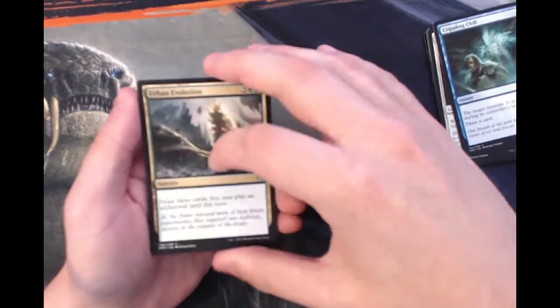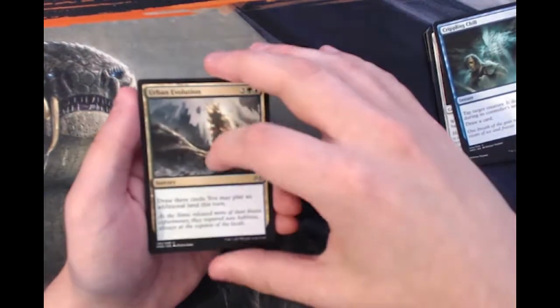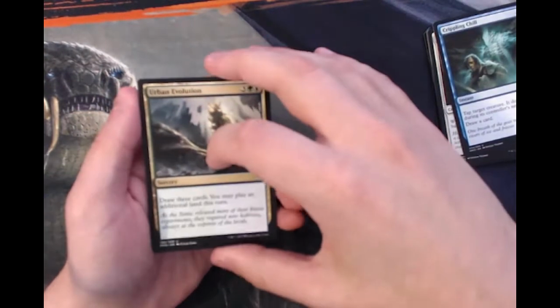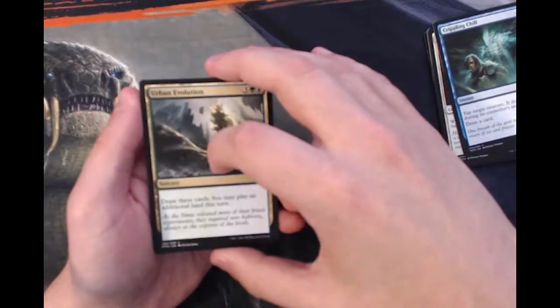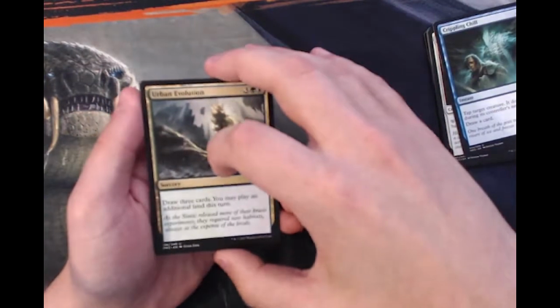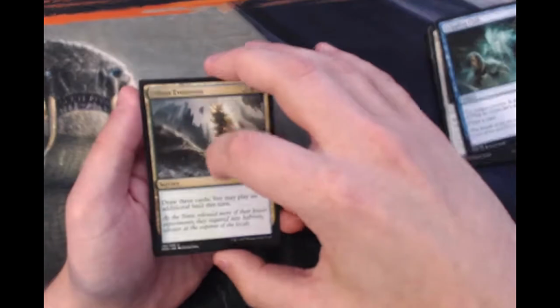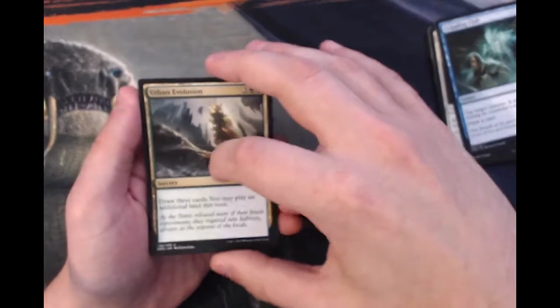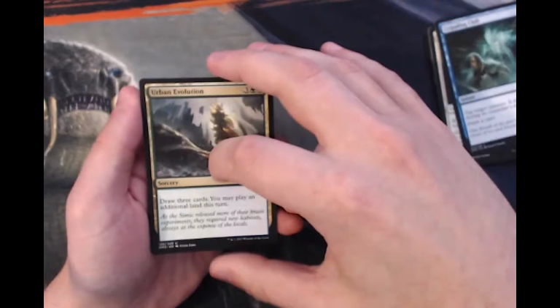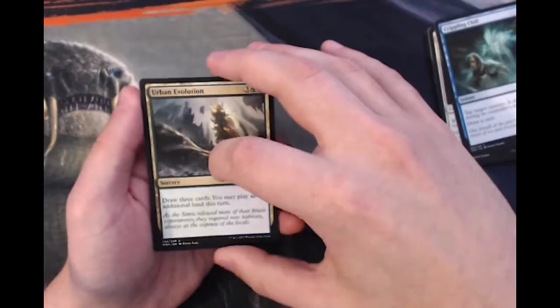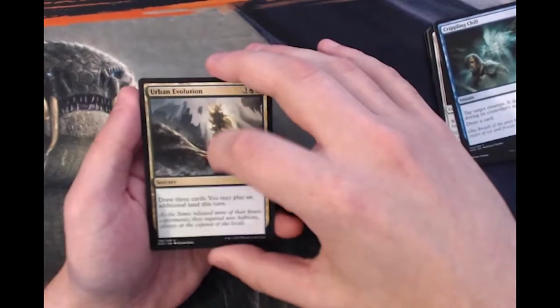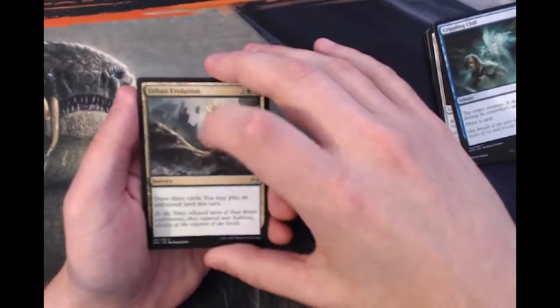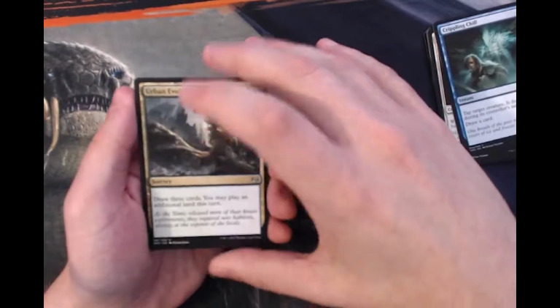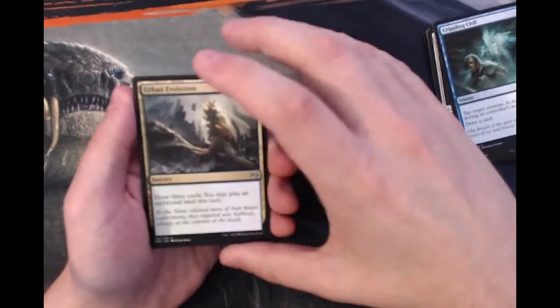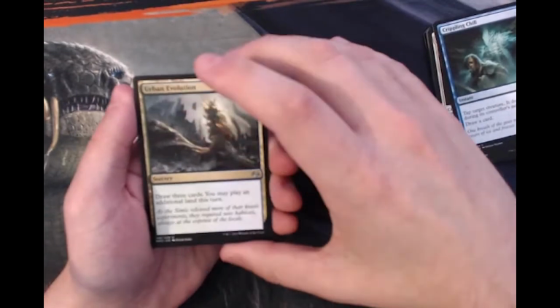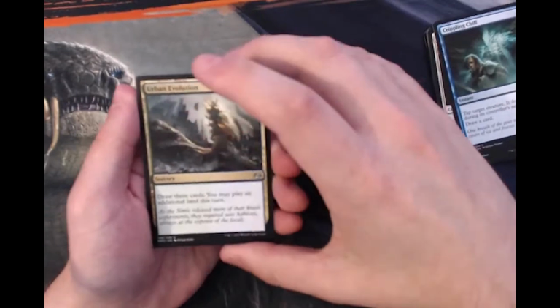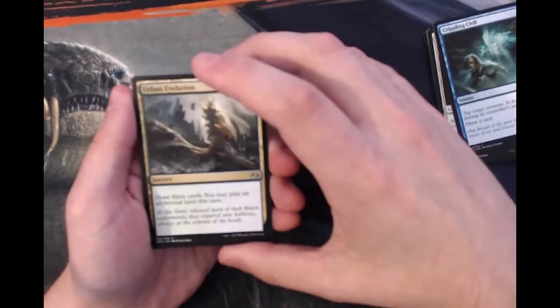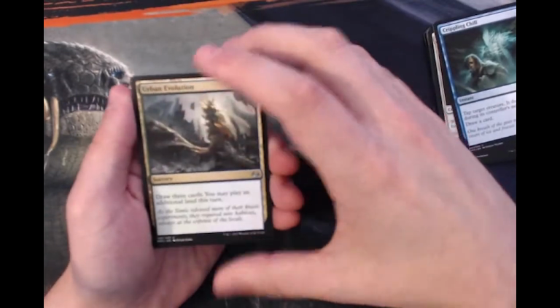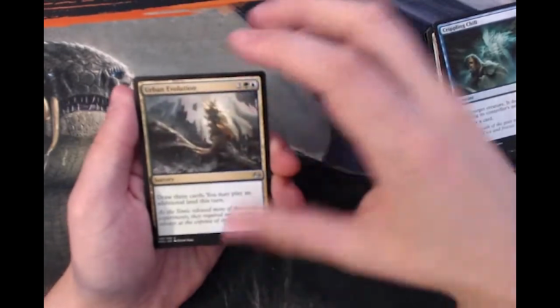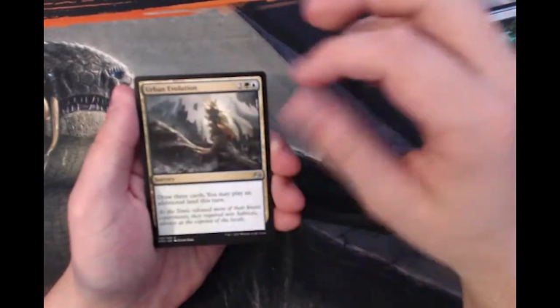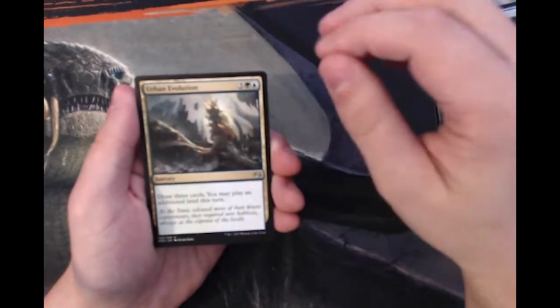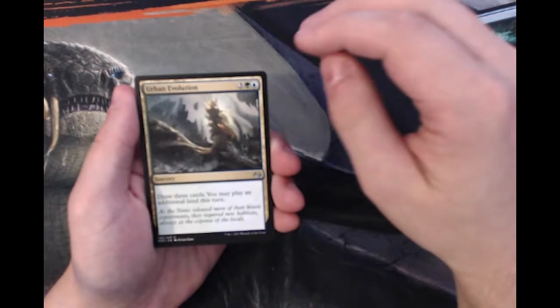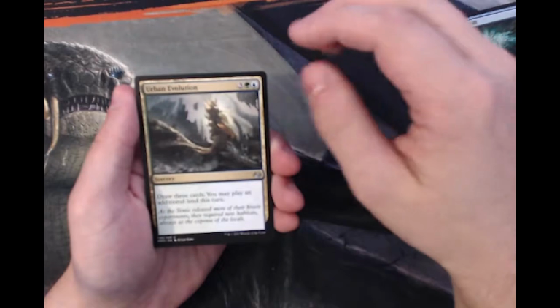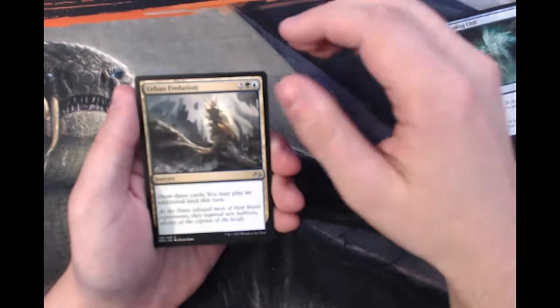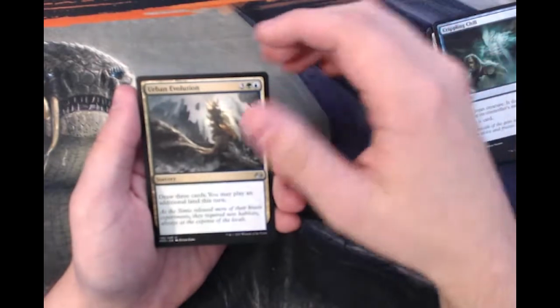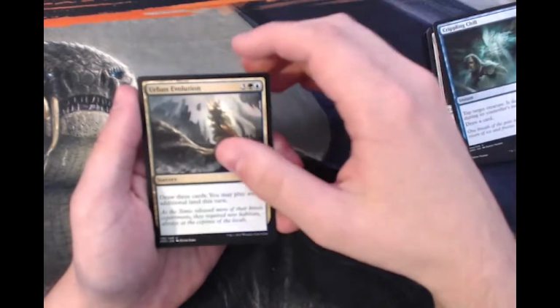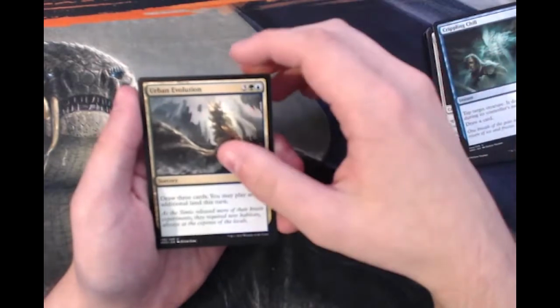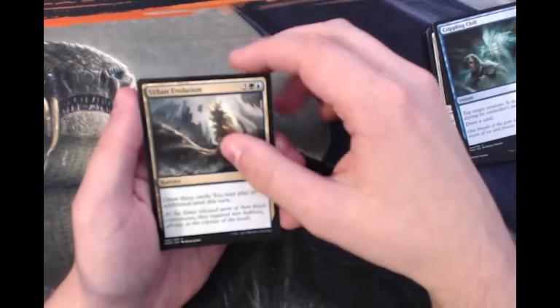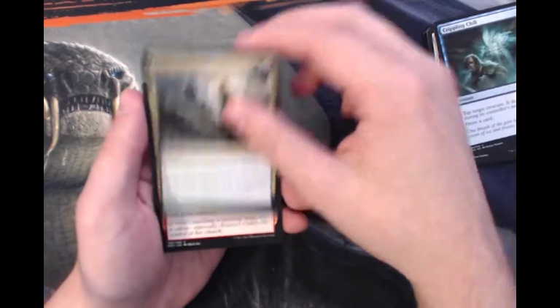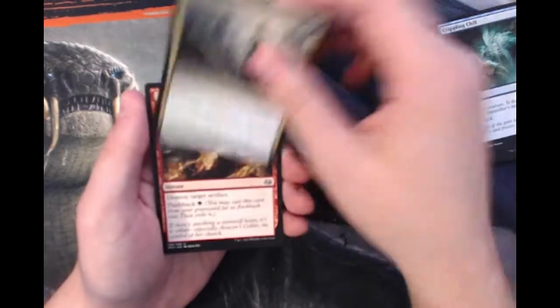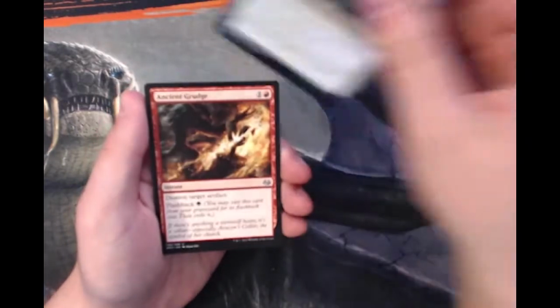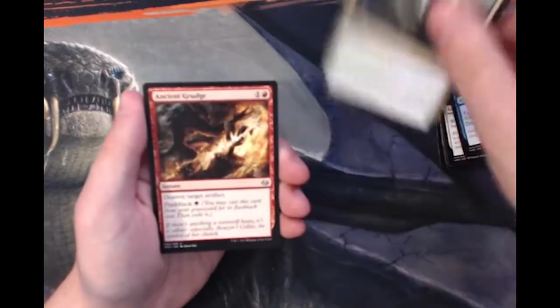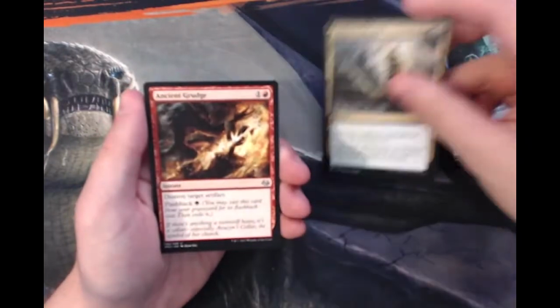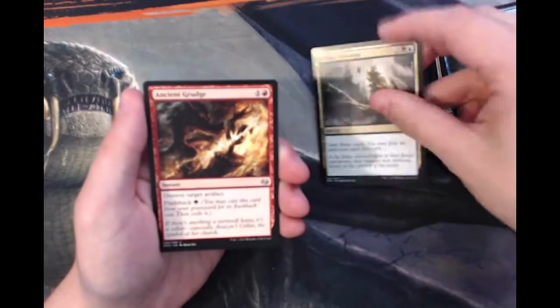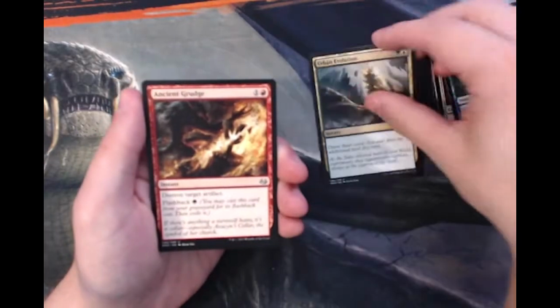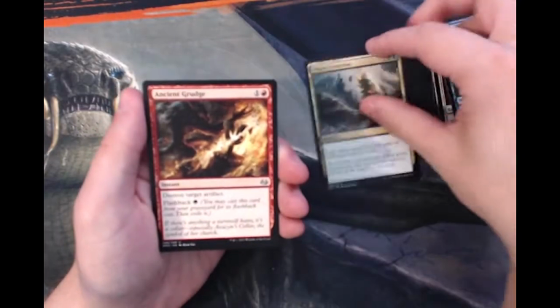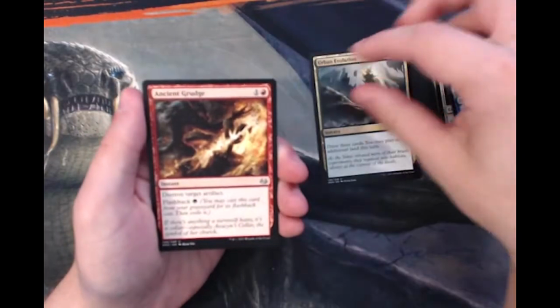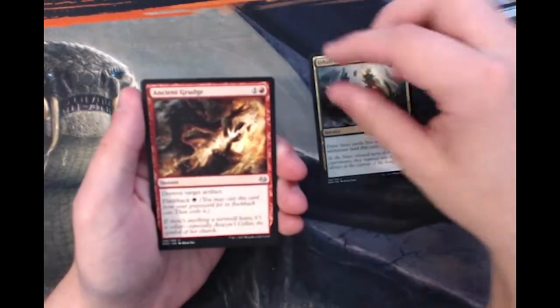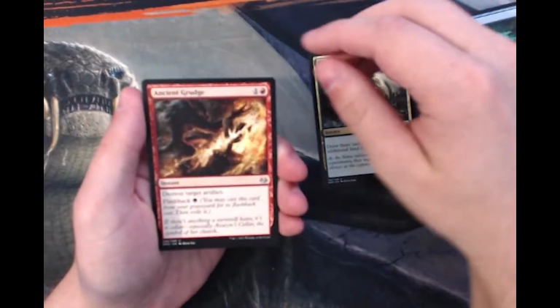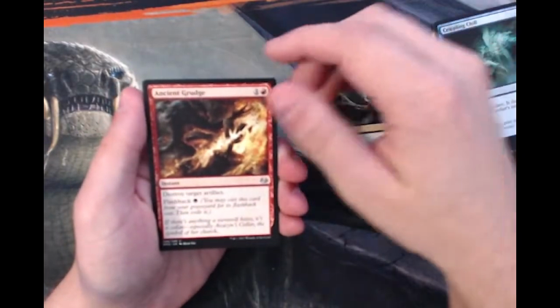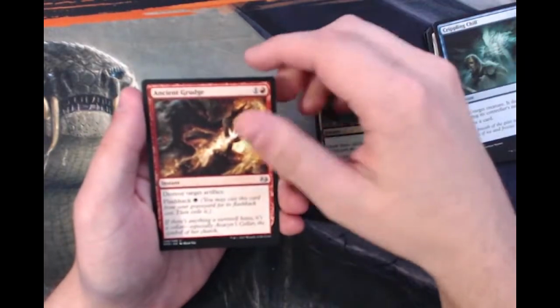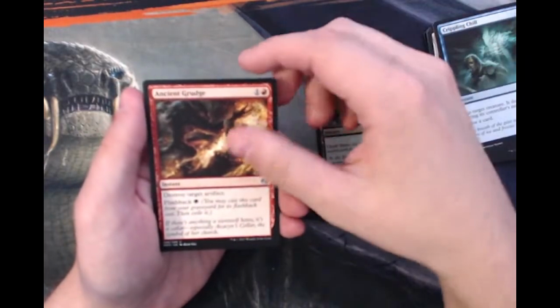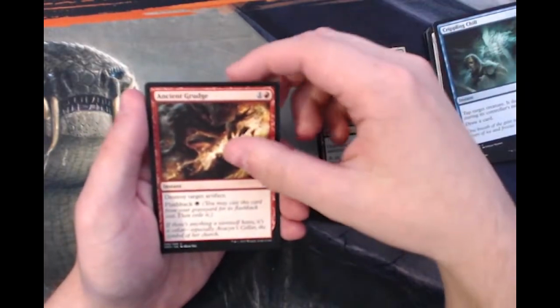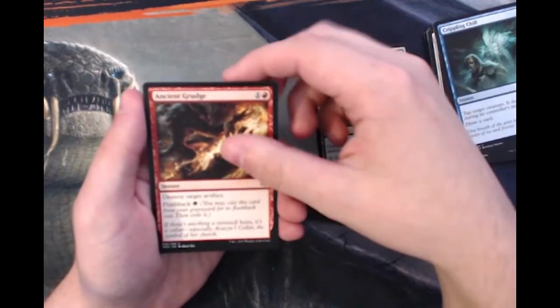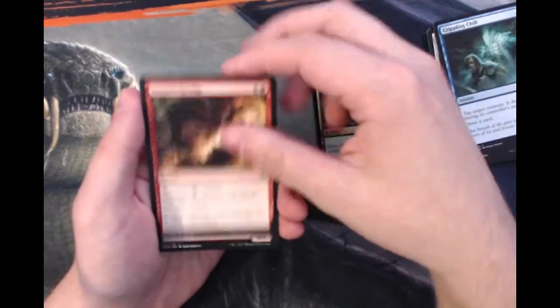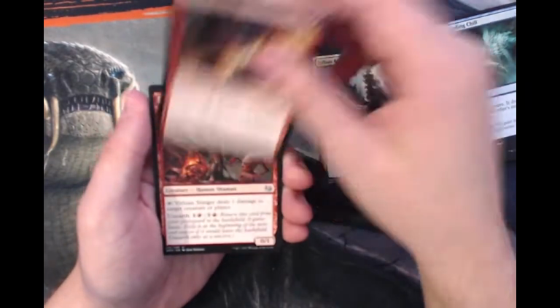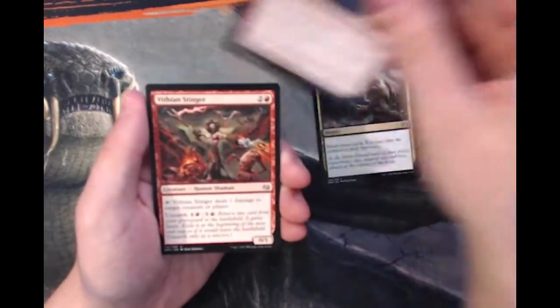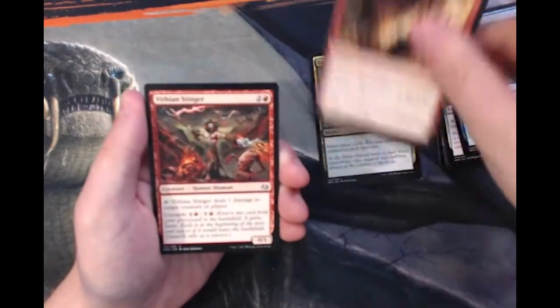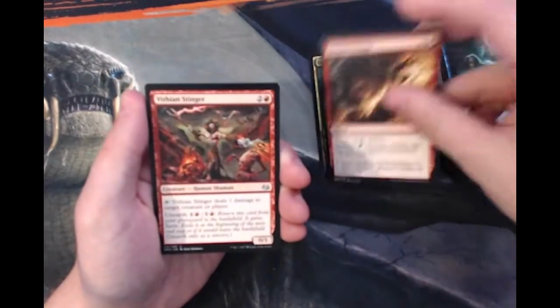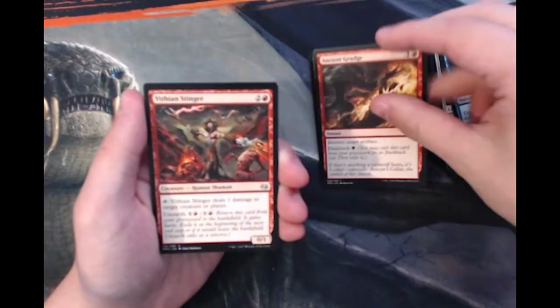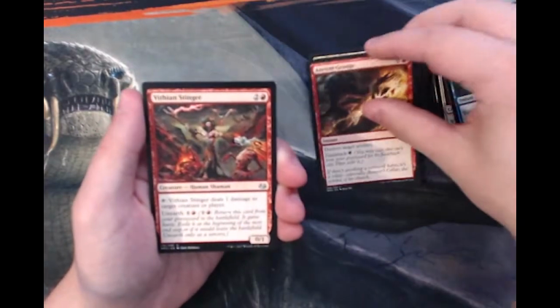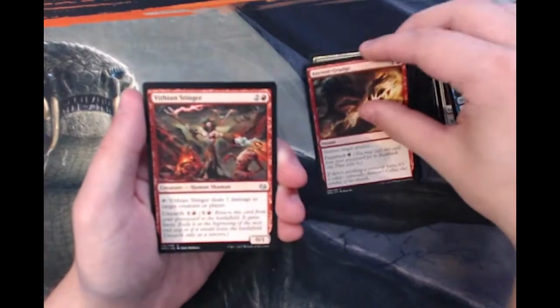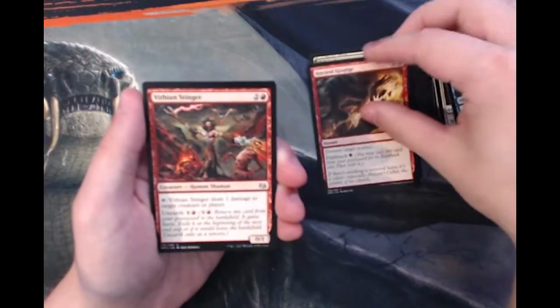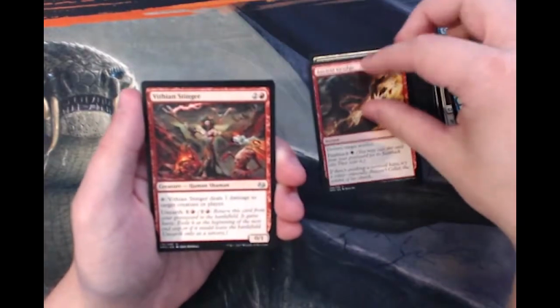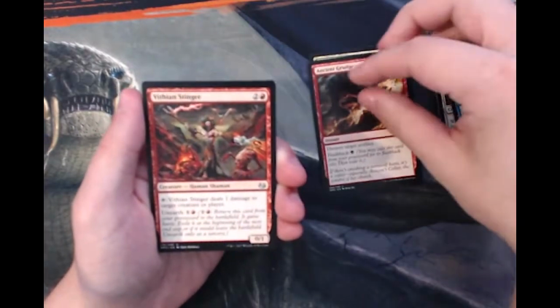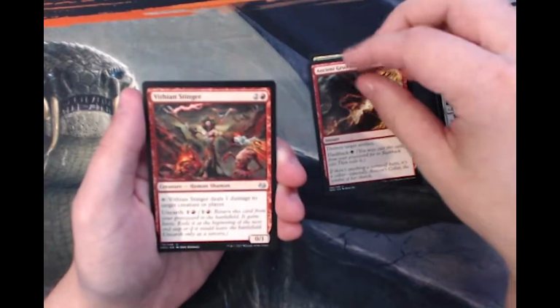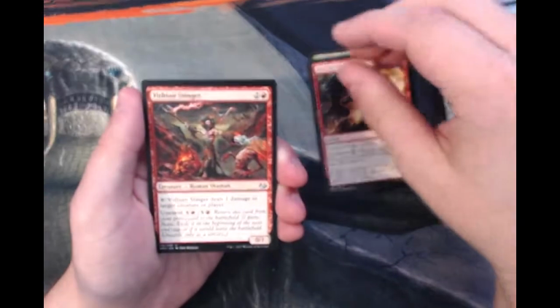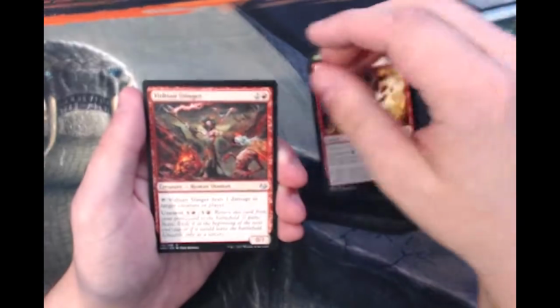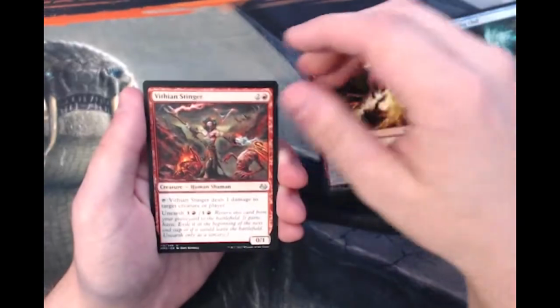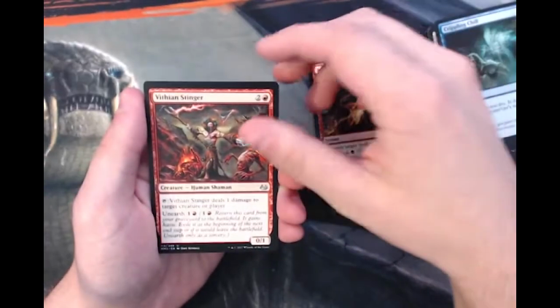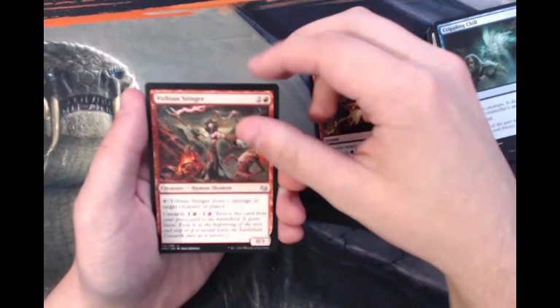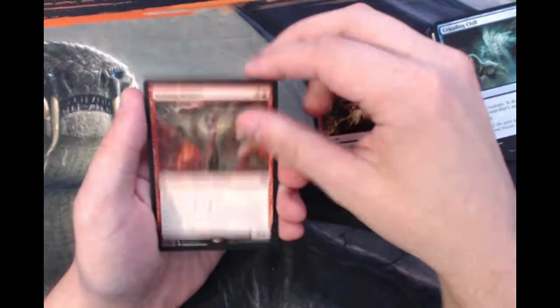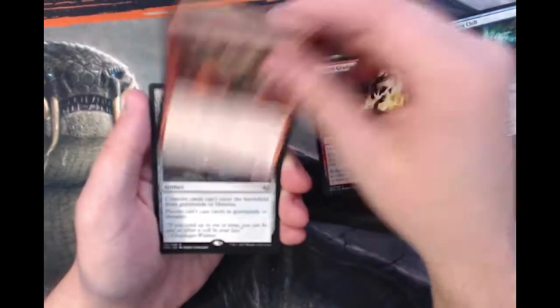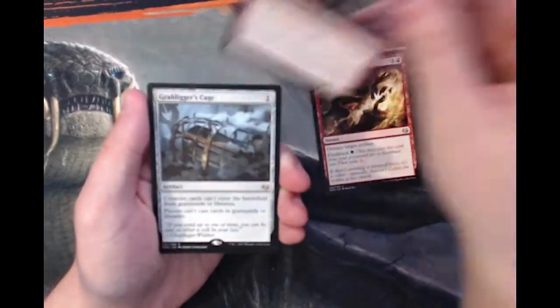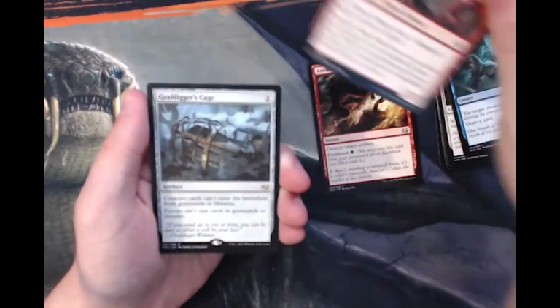There's some really good uncommons in this set, so let's hope we get them. Urban Evolution, Ancient Grudge, Vivian Stinger.